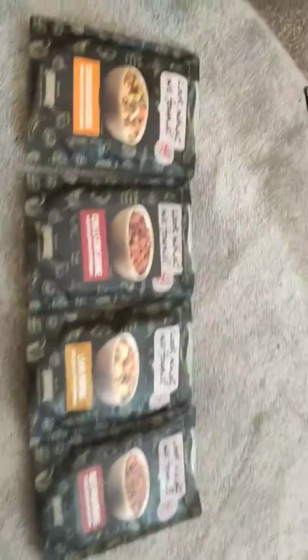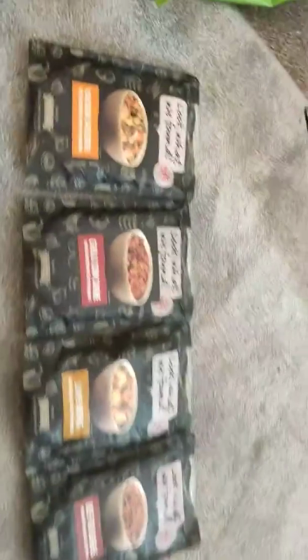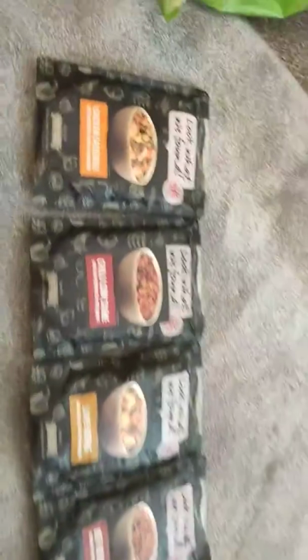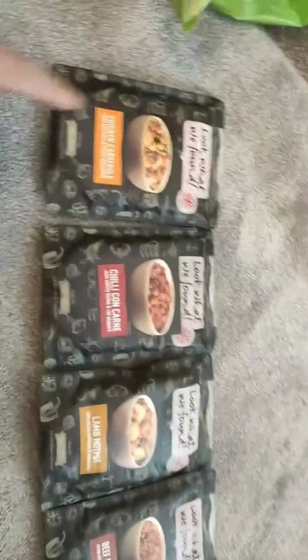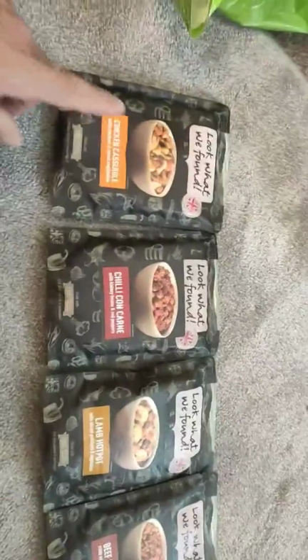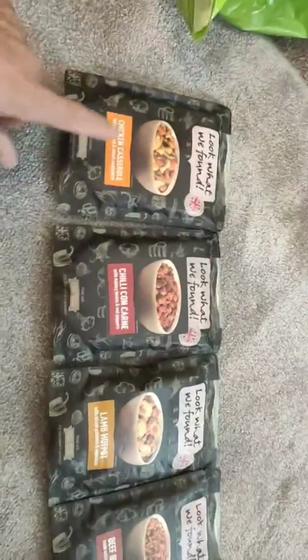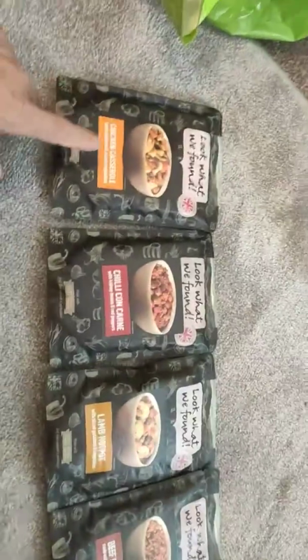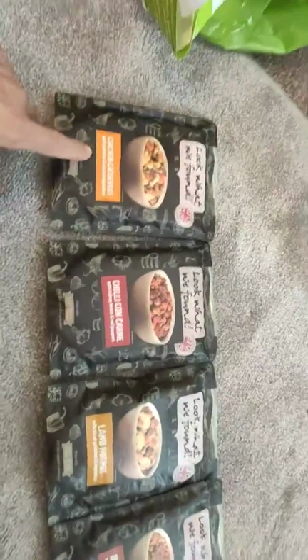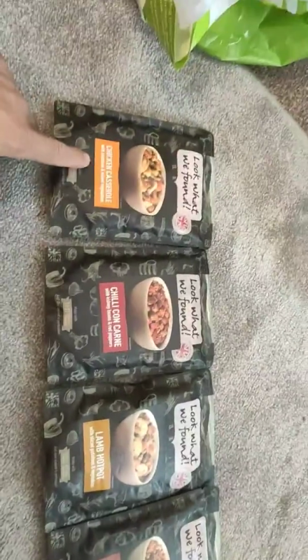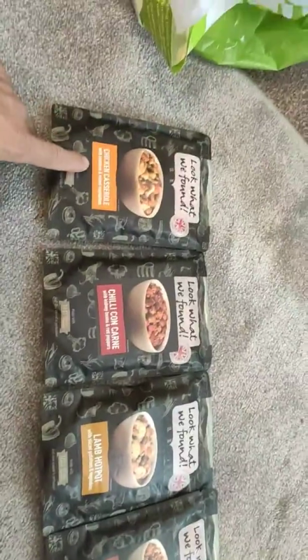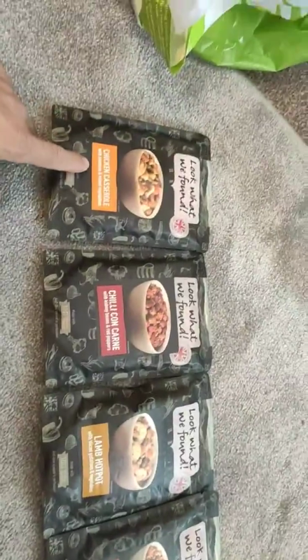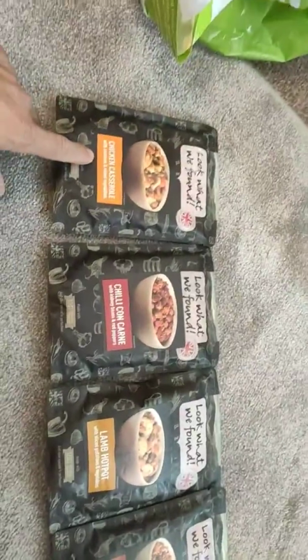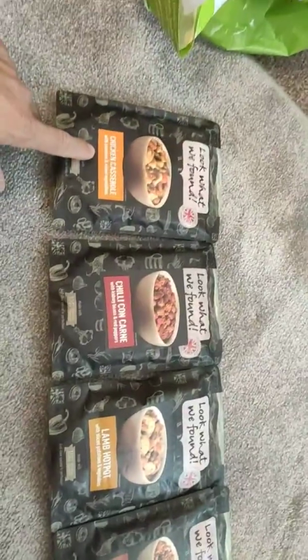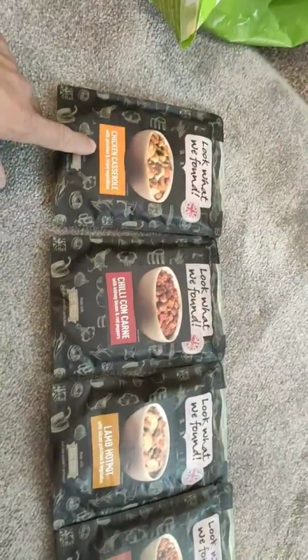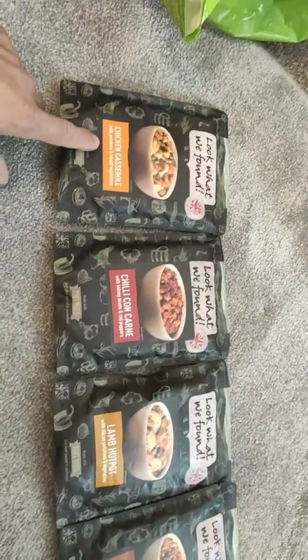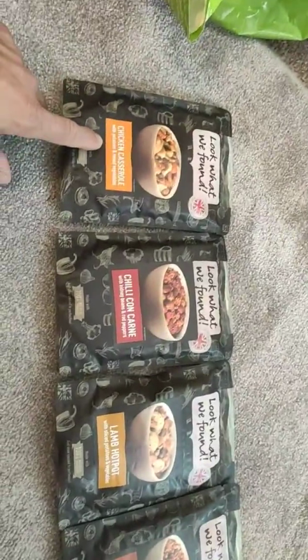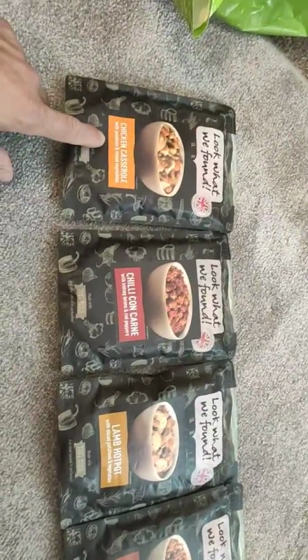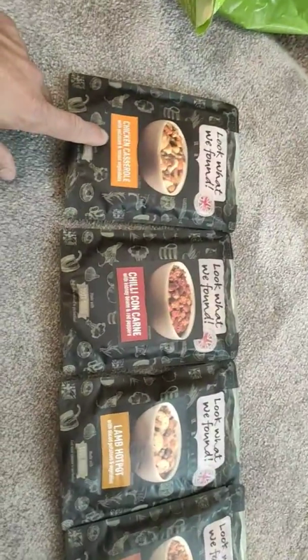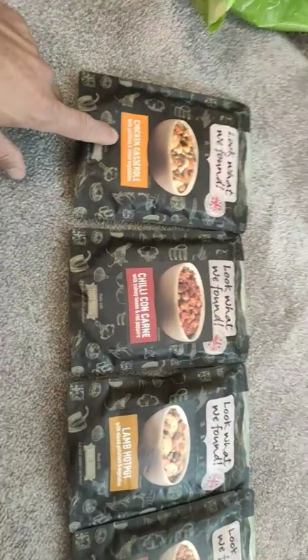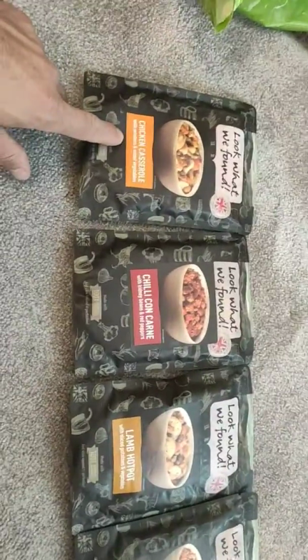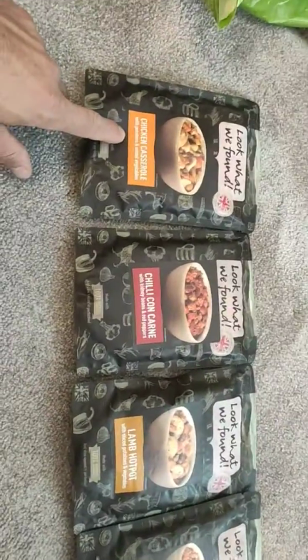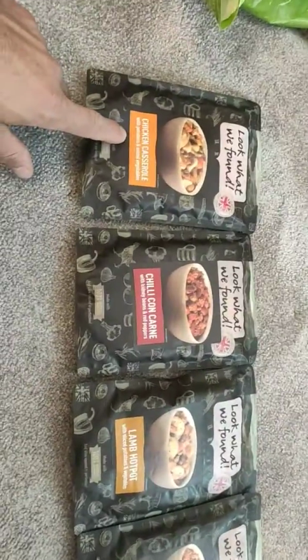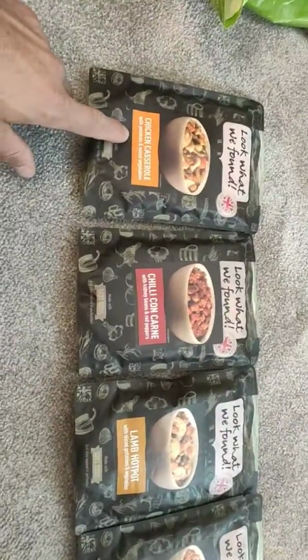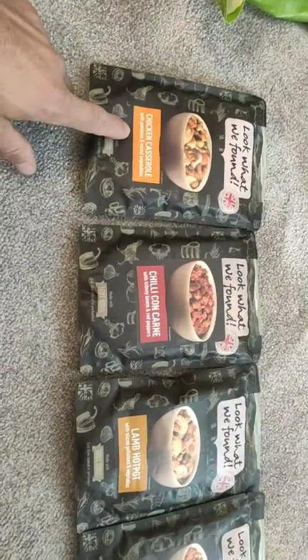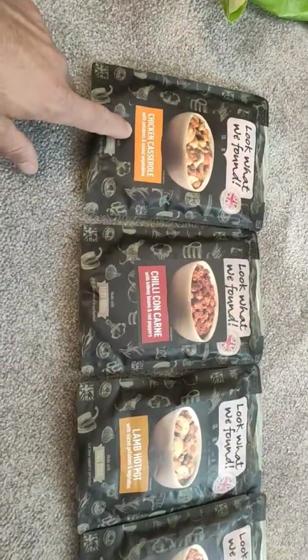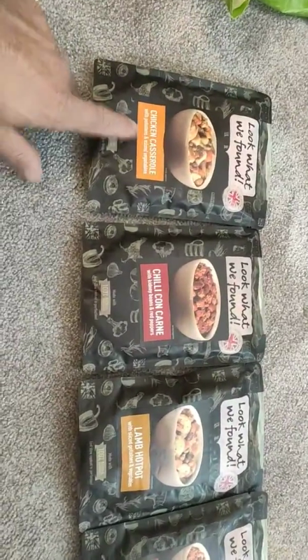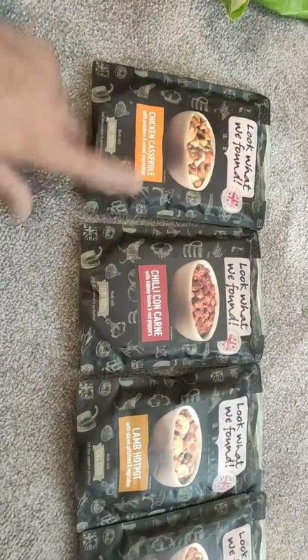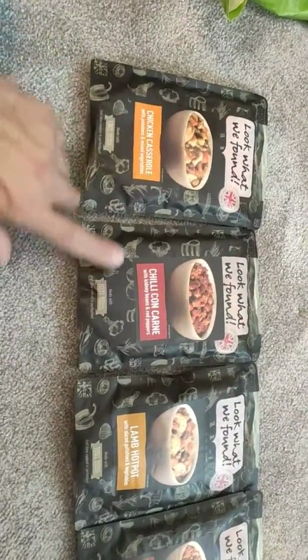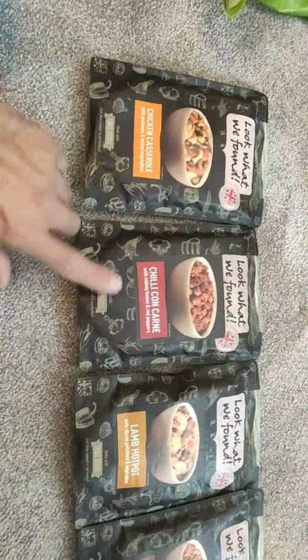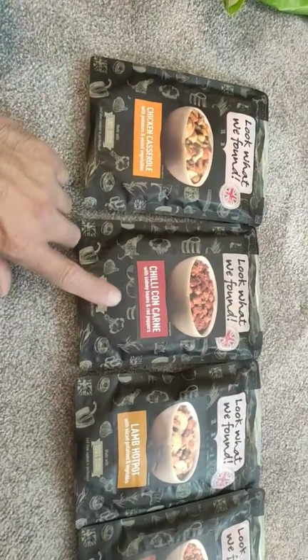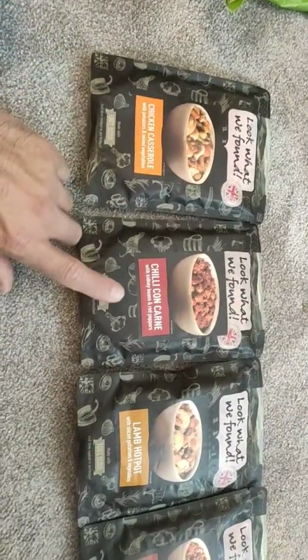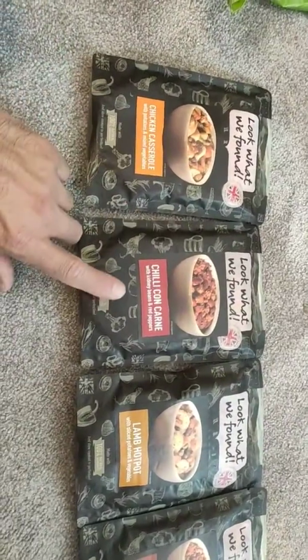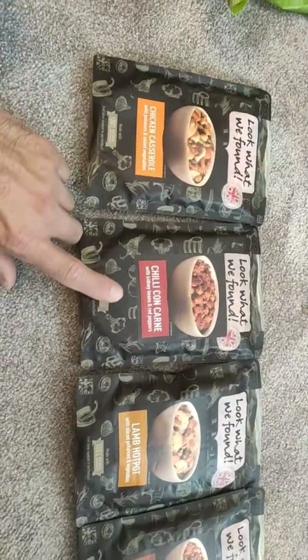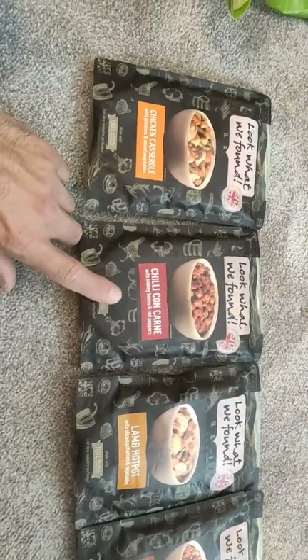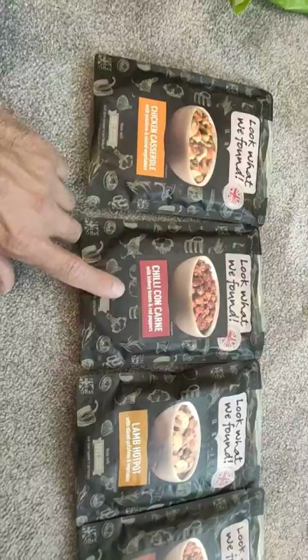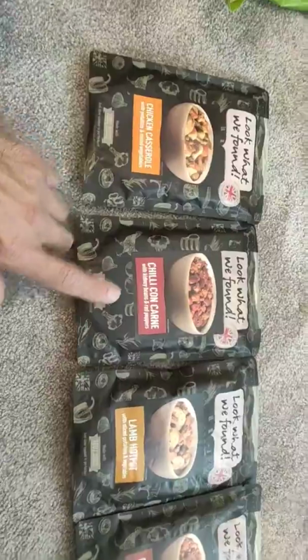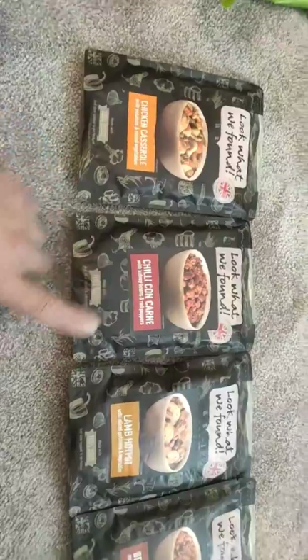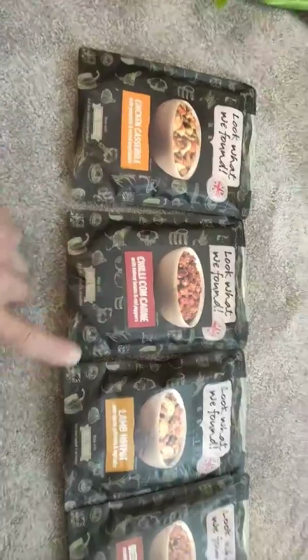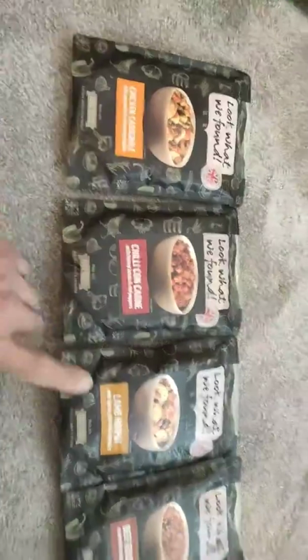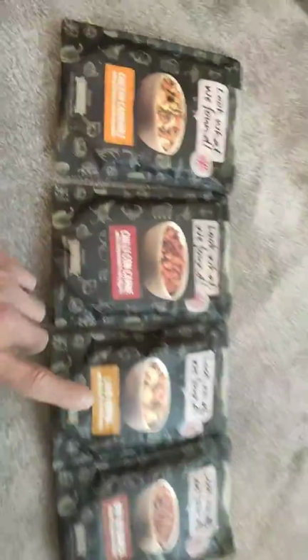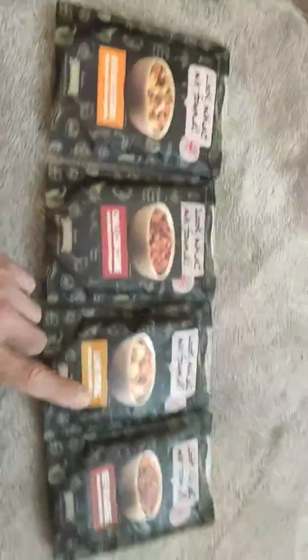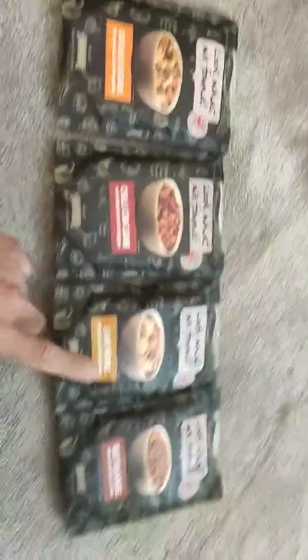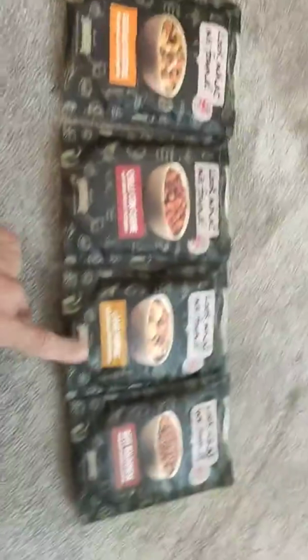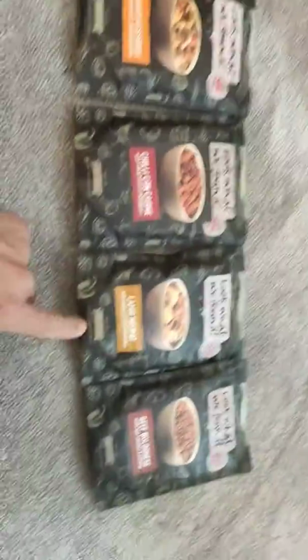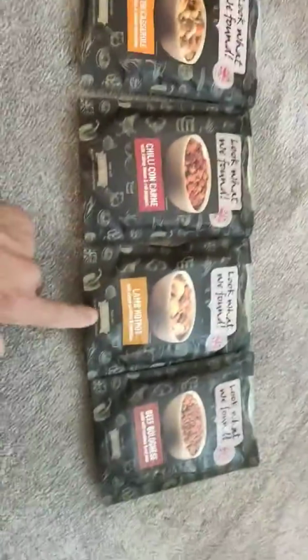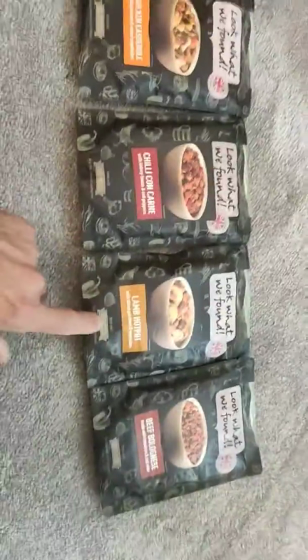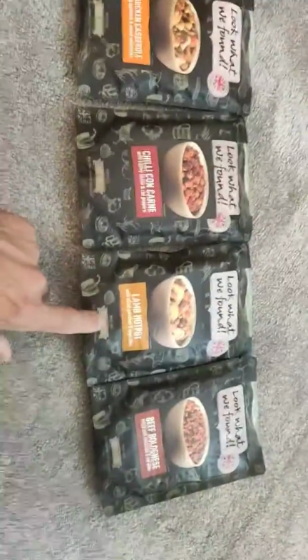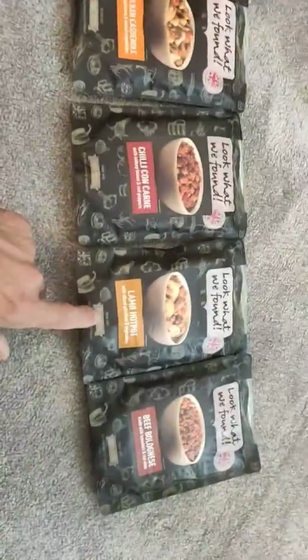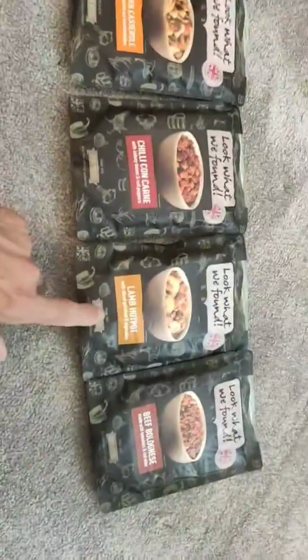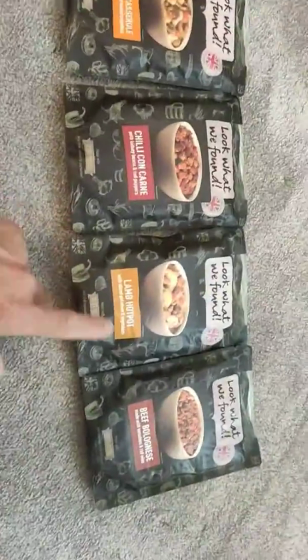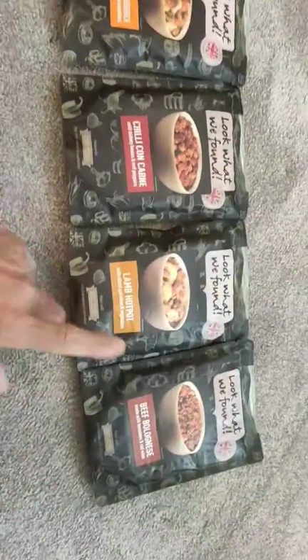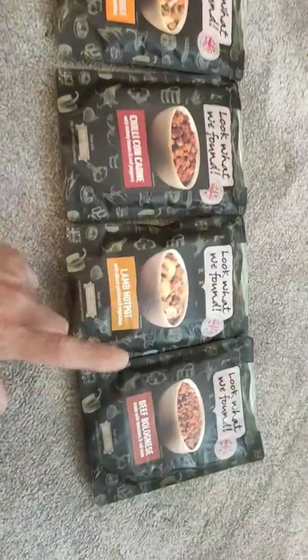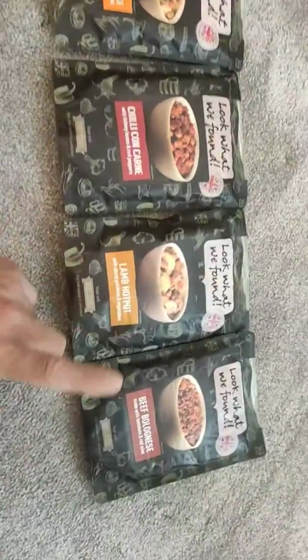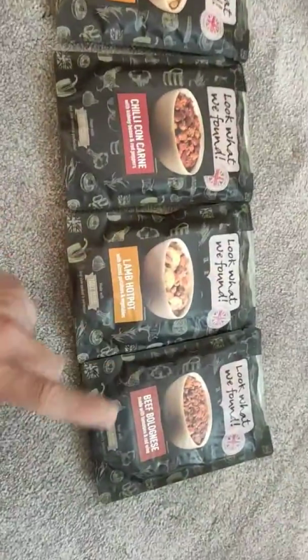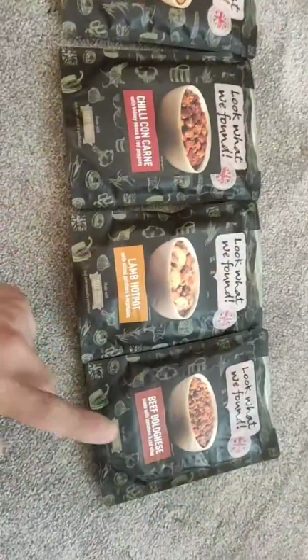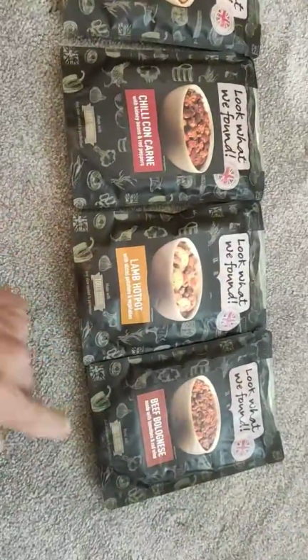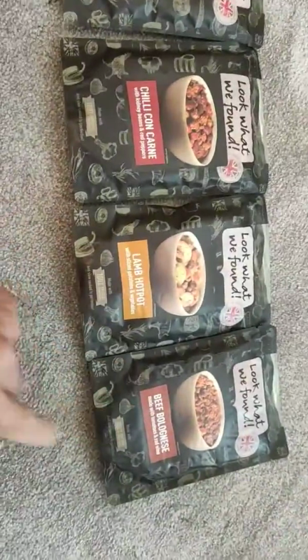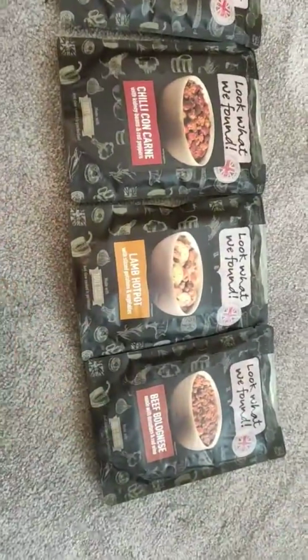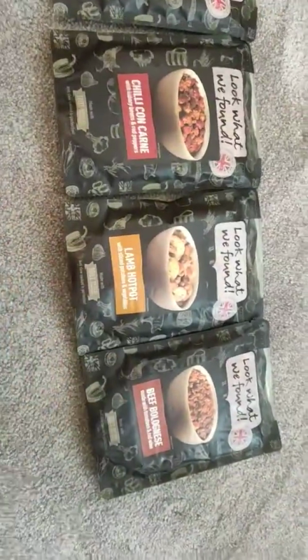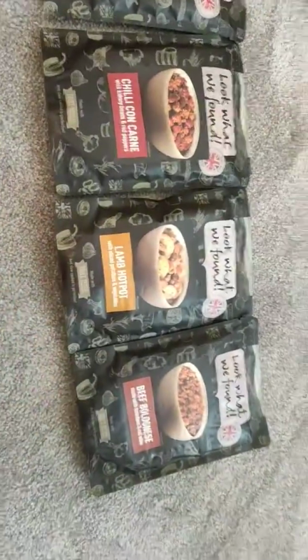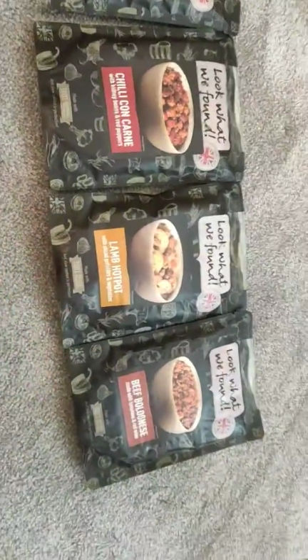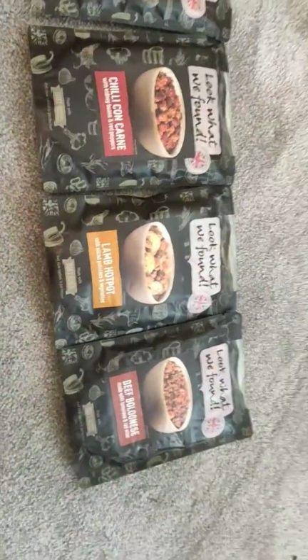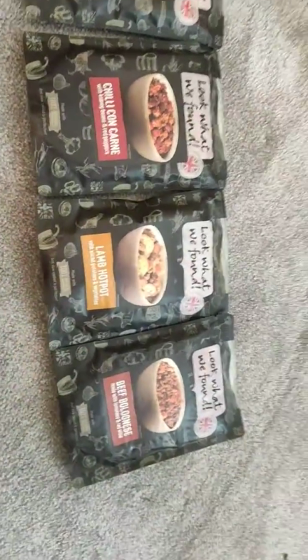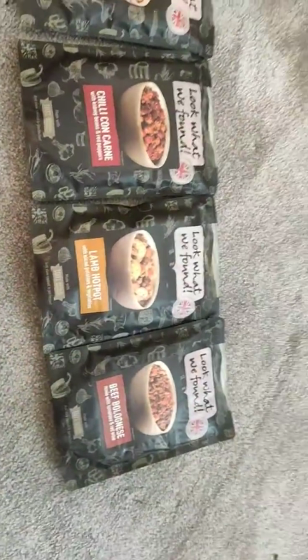We'll start from the left: chicken casserole, chilli con carne, lamb hot pot, and beef bolognese.